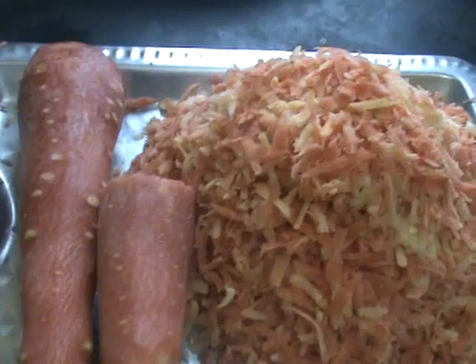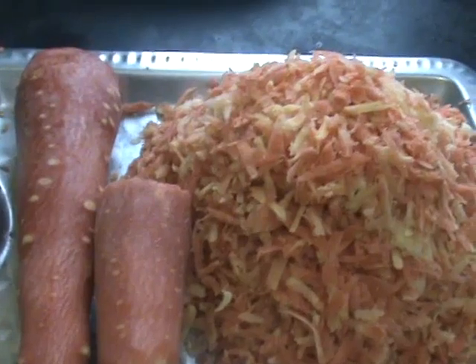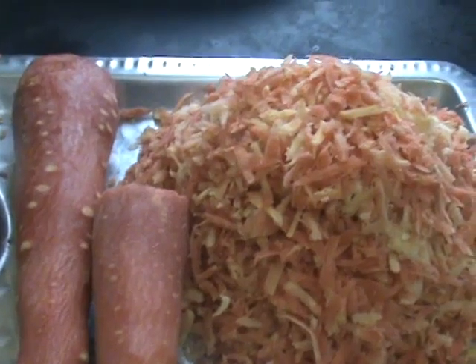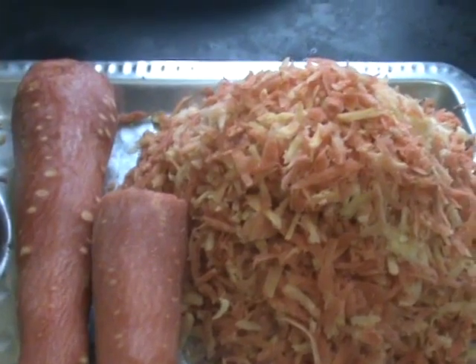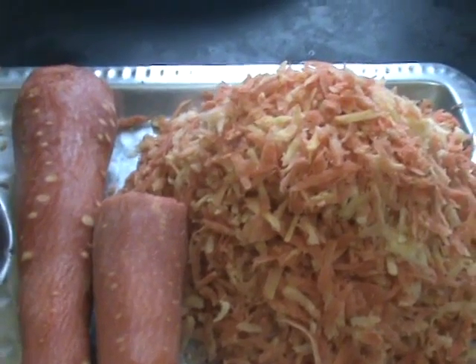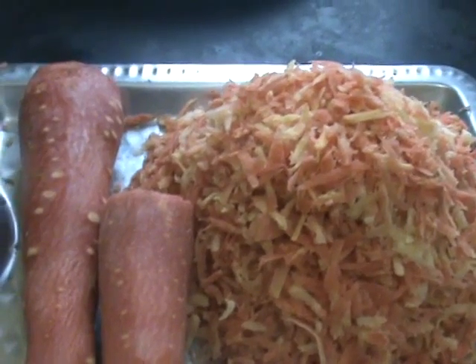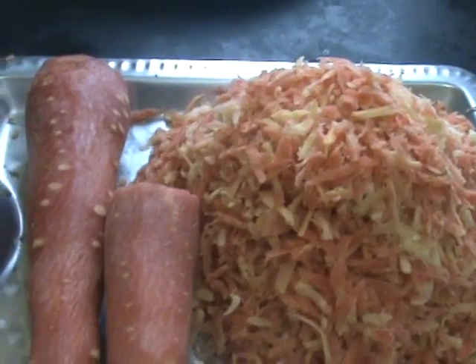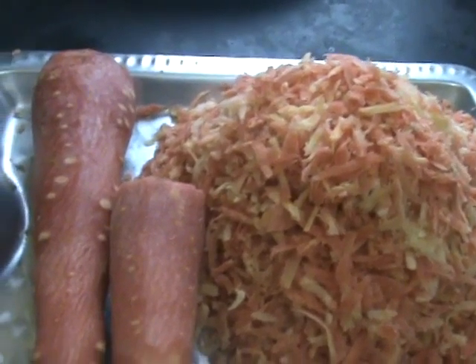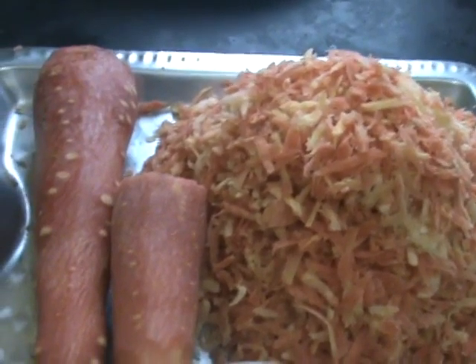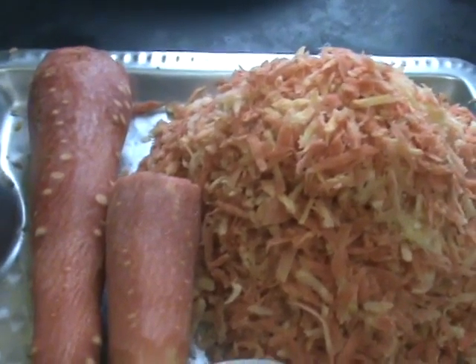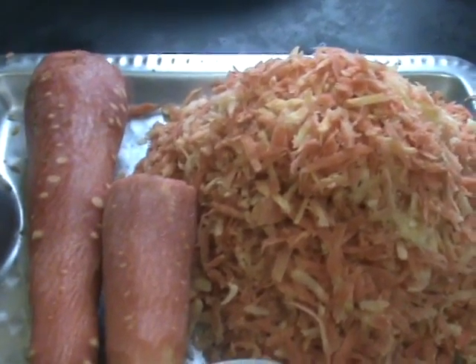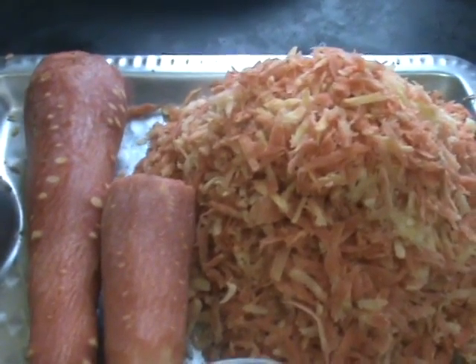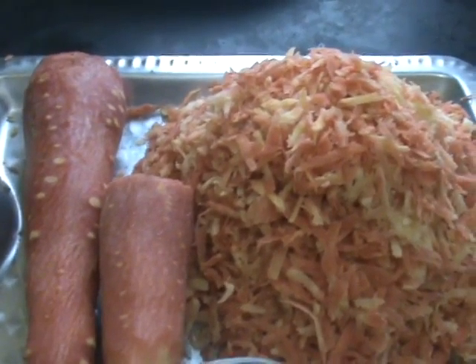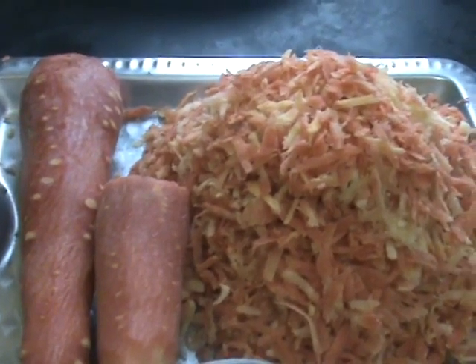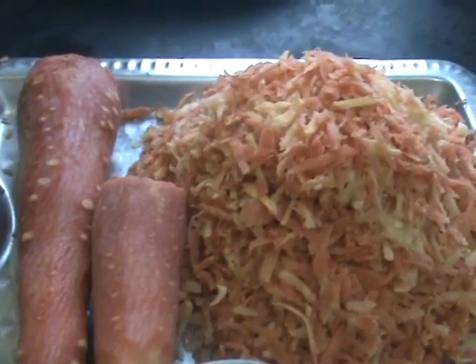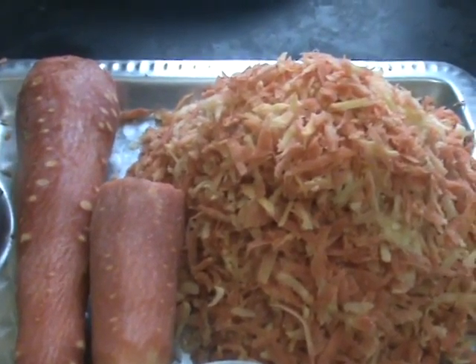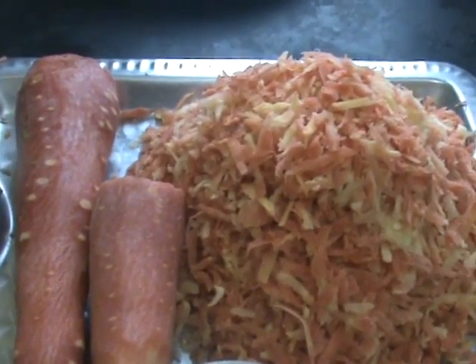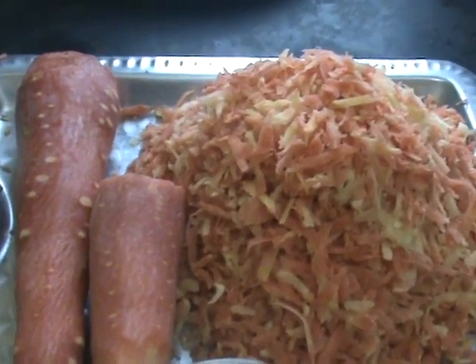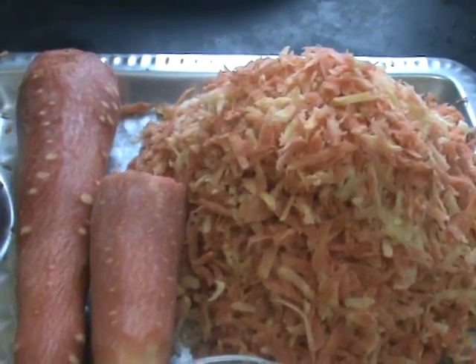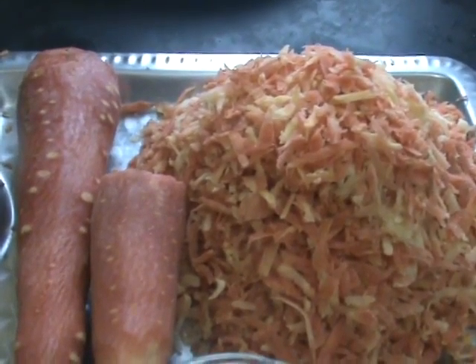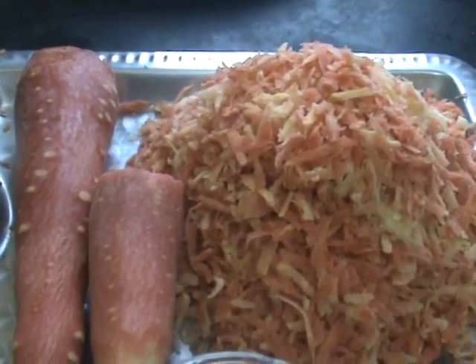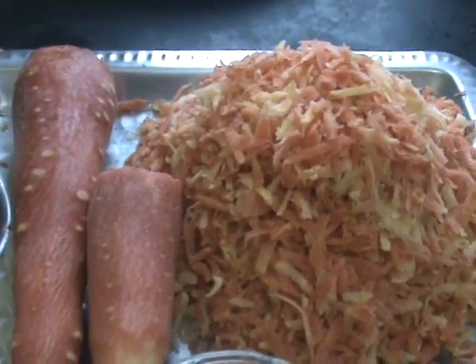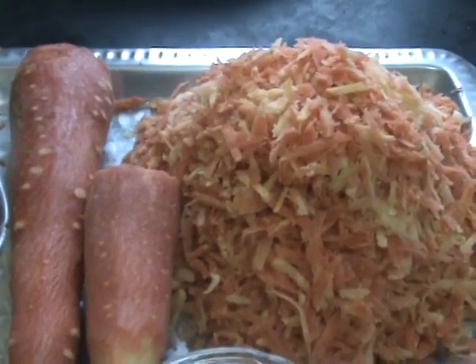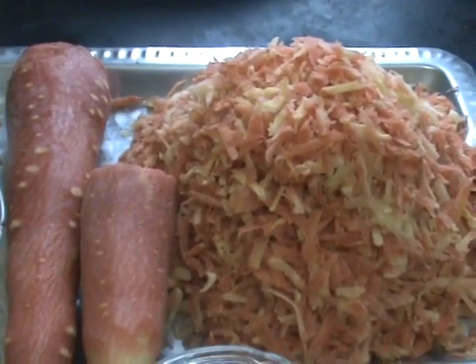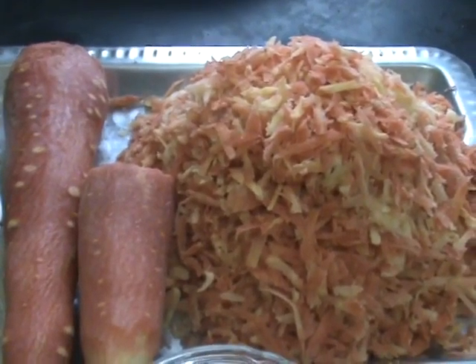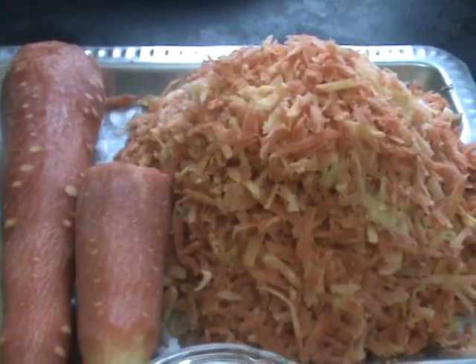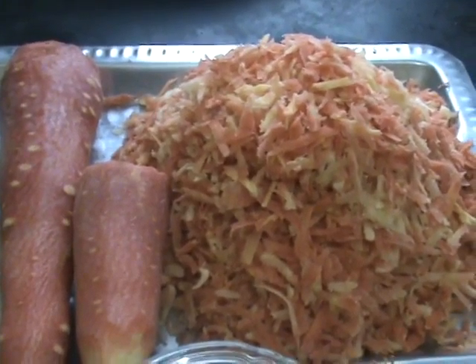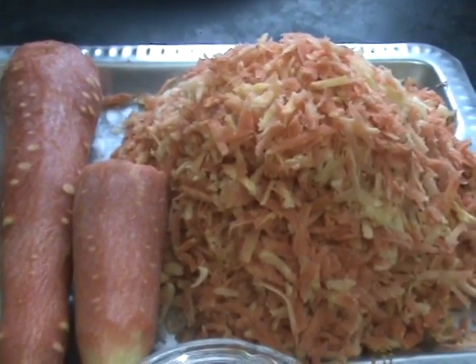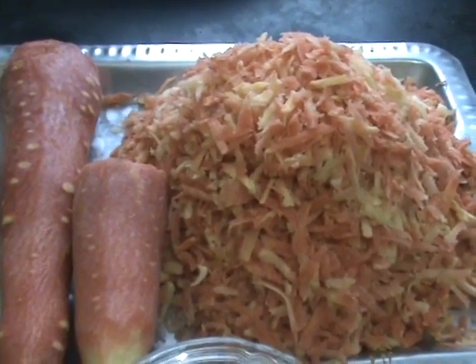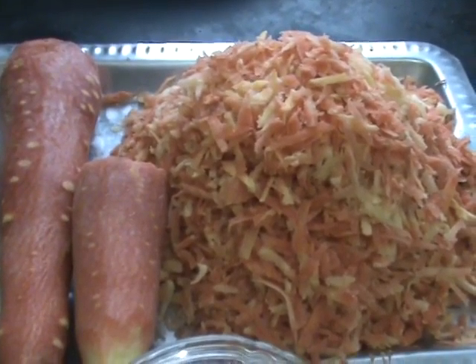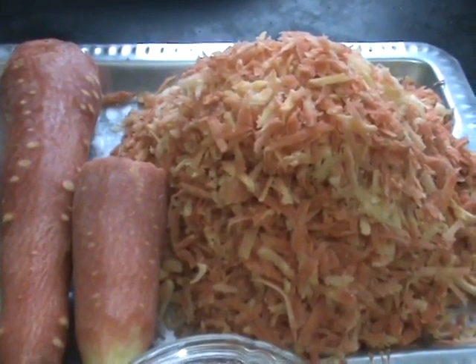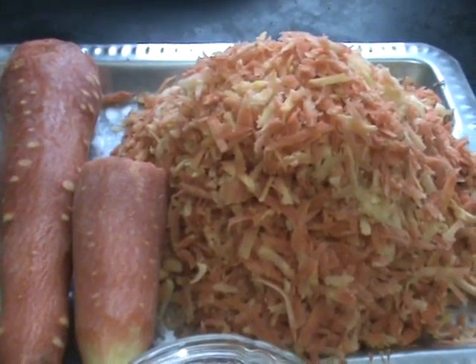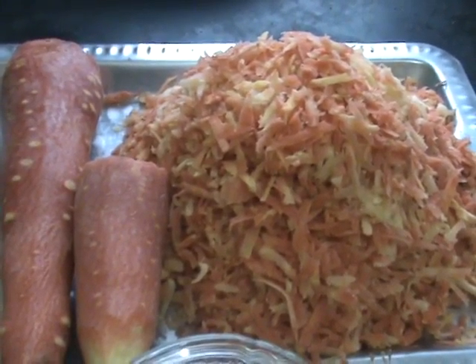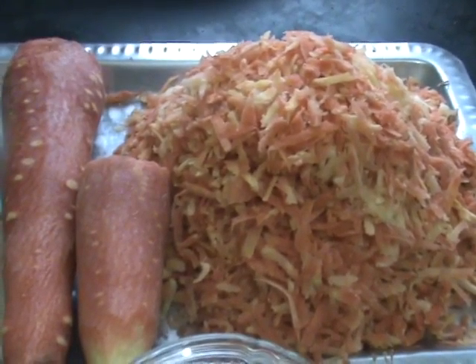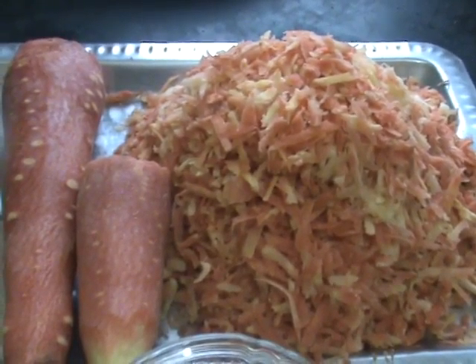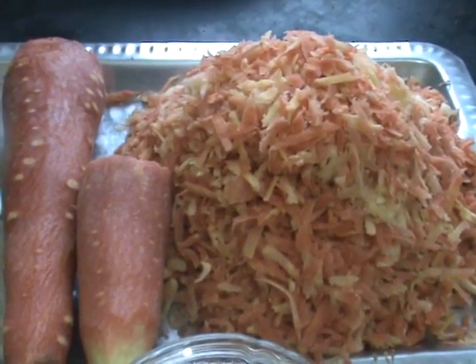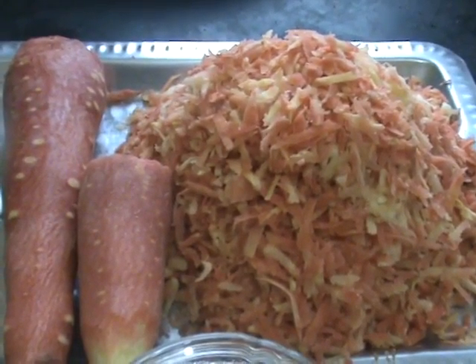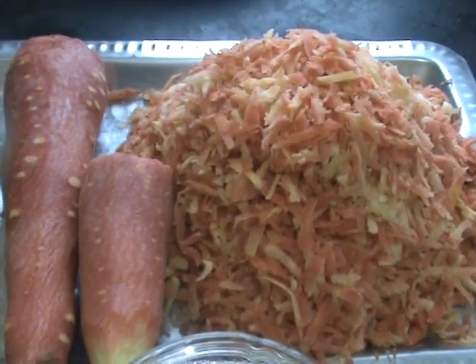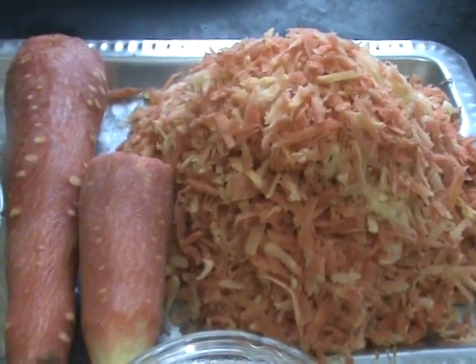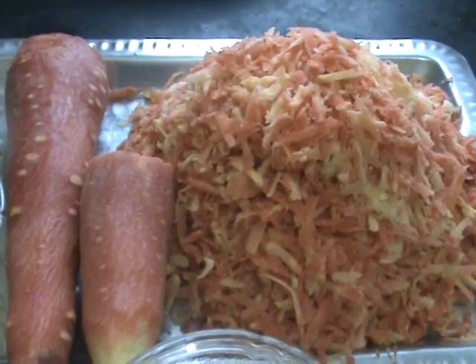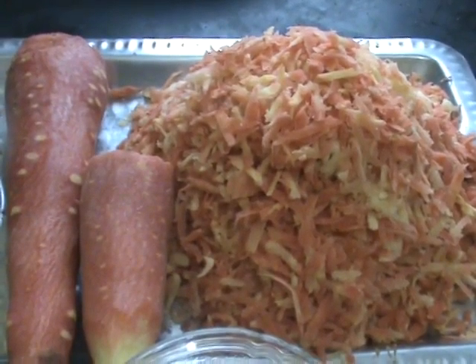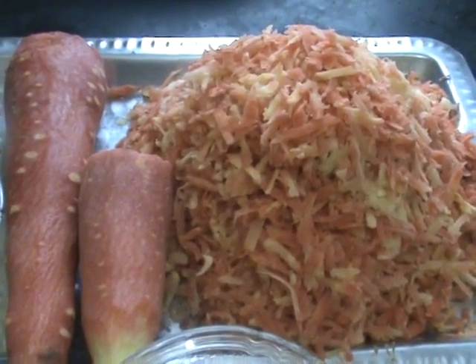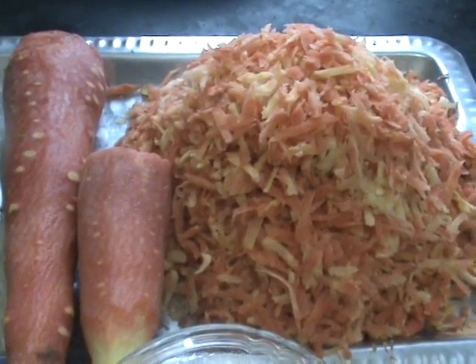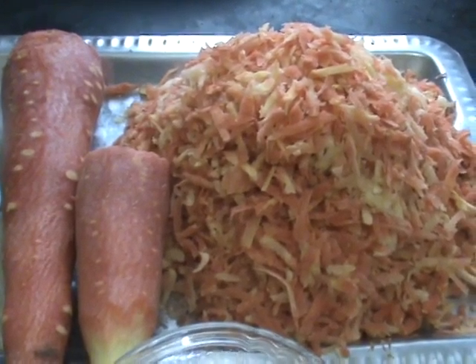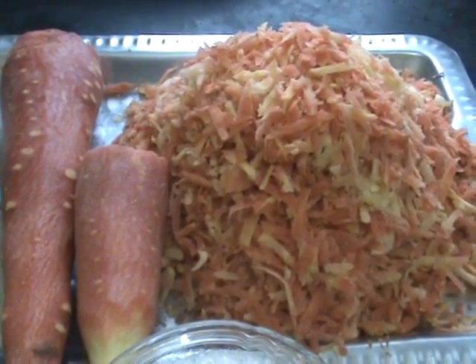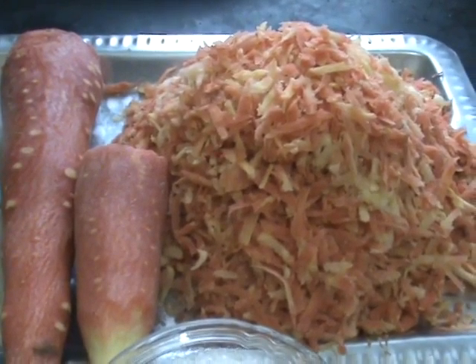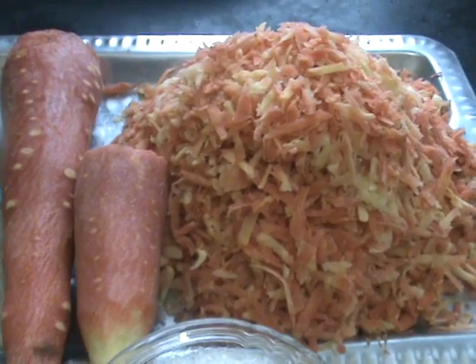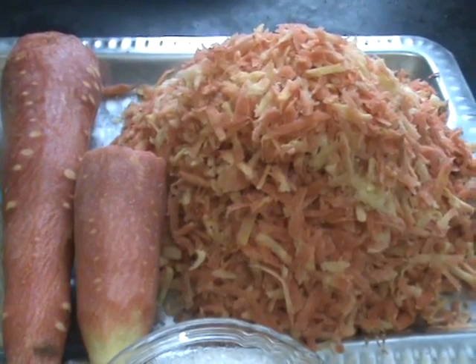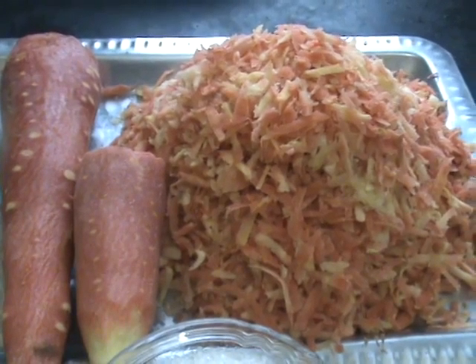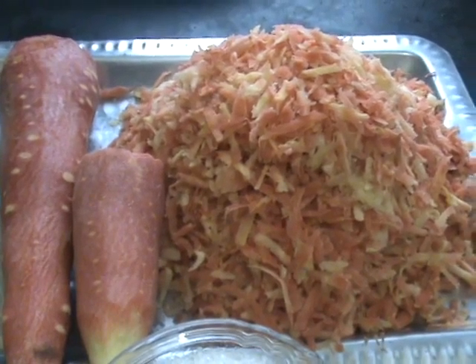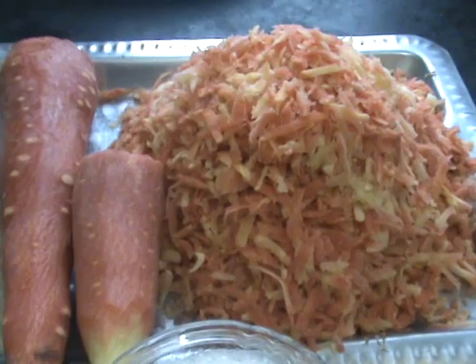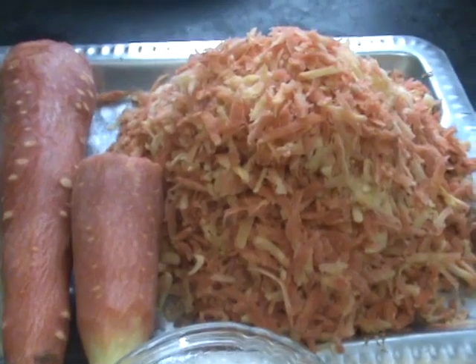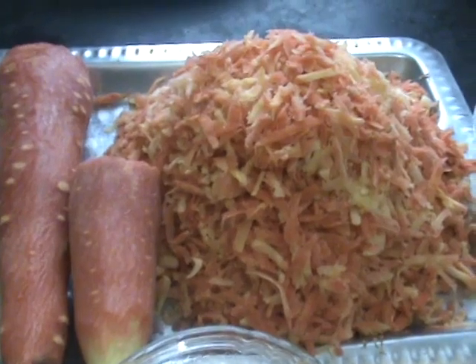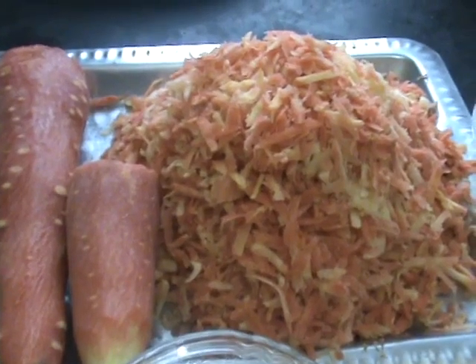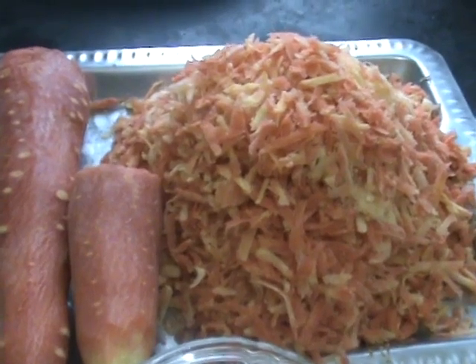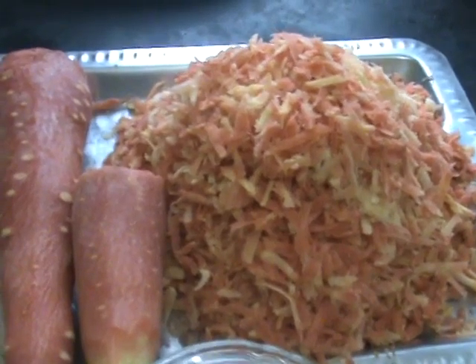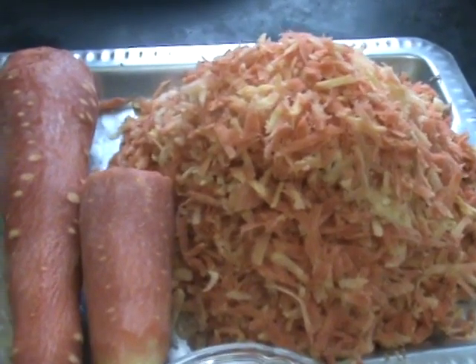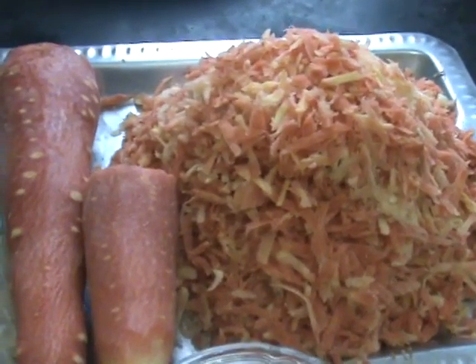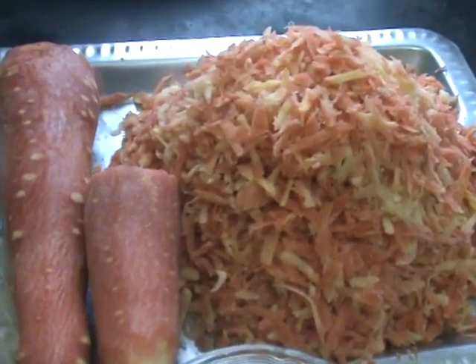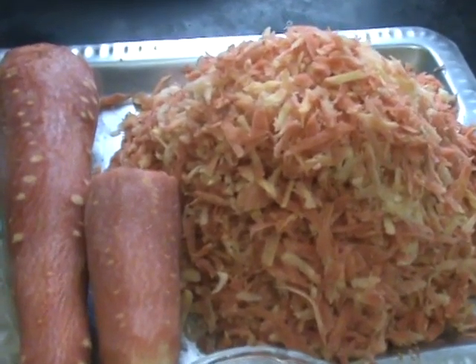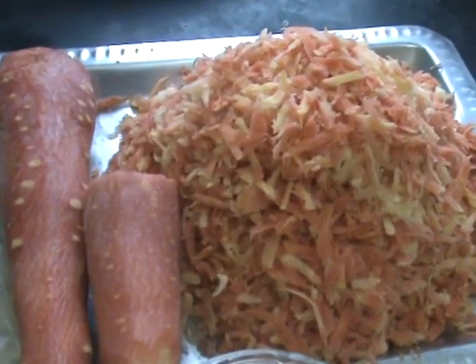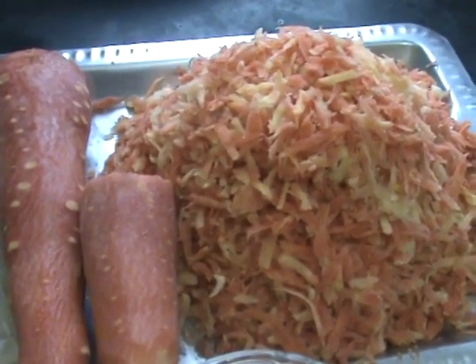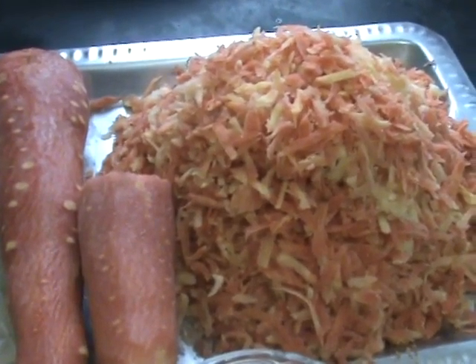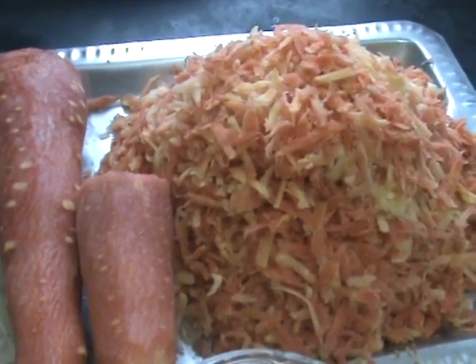Hi friends, now I am going to show you one more type of halwa — that is gajar halwa.